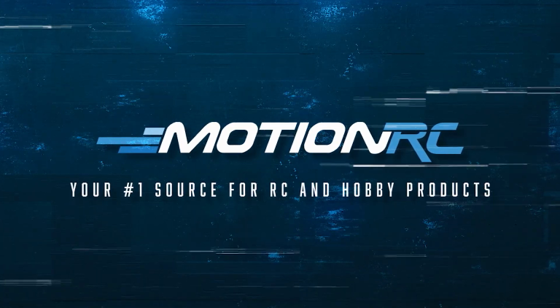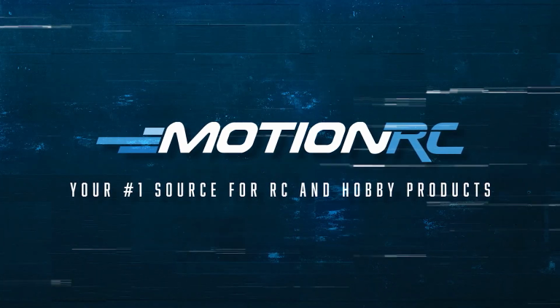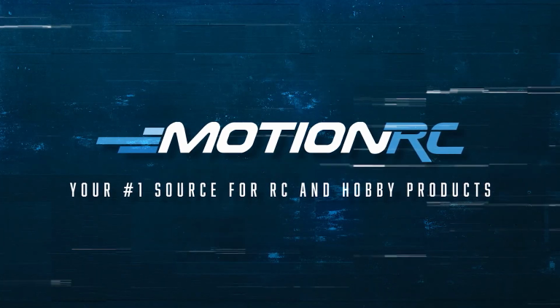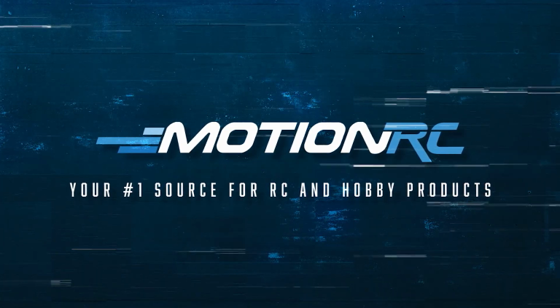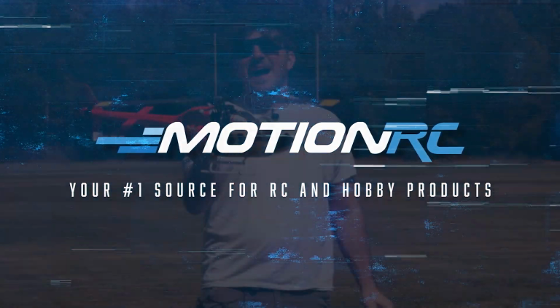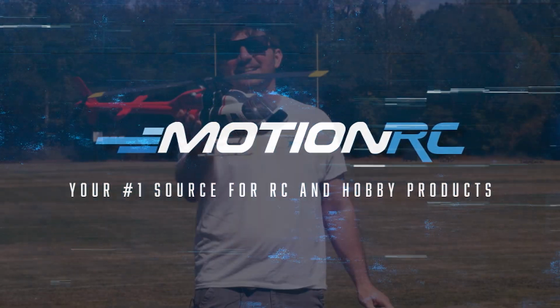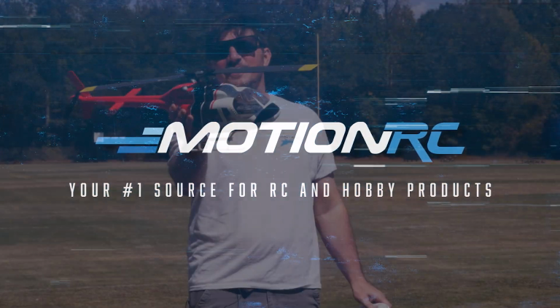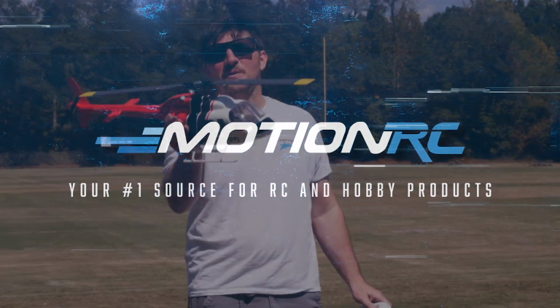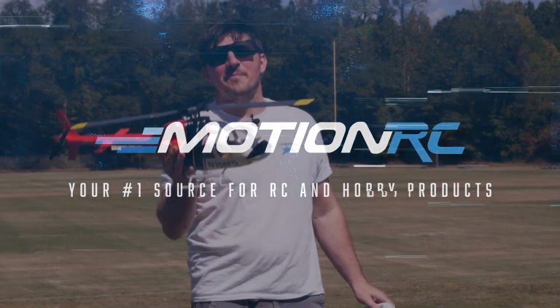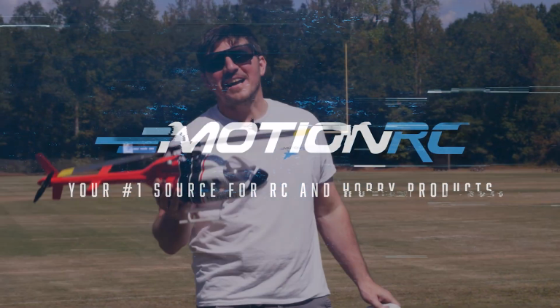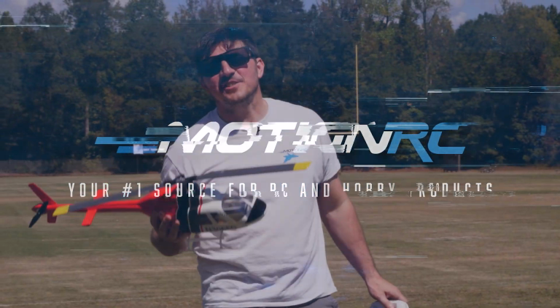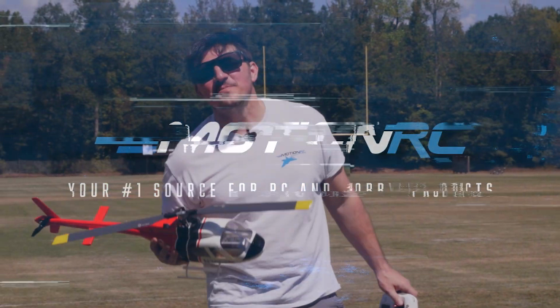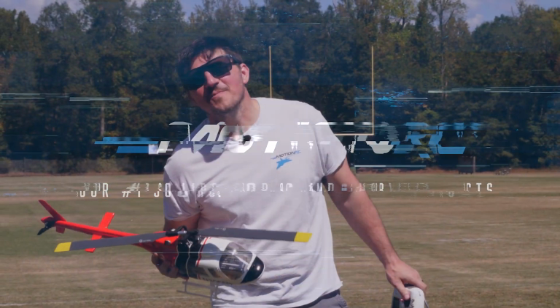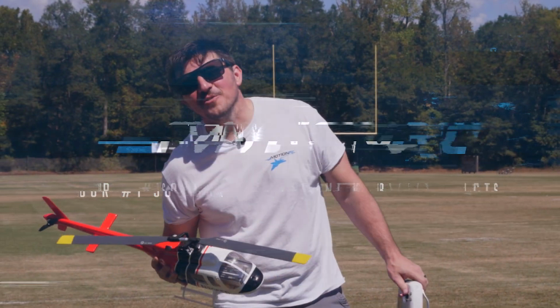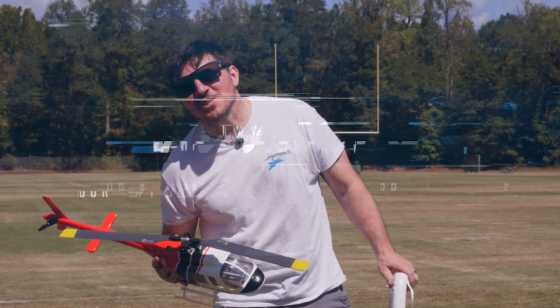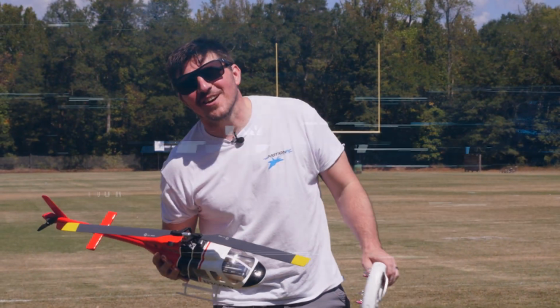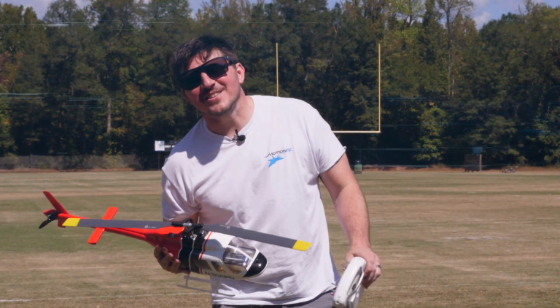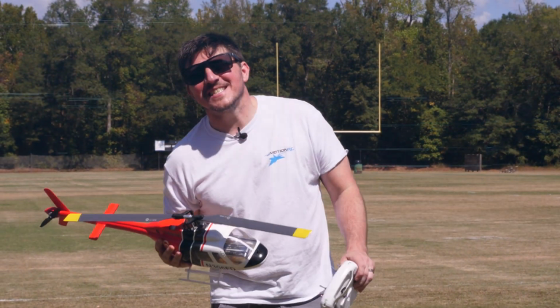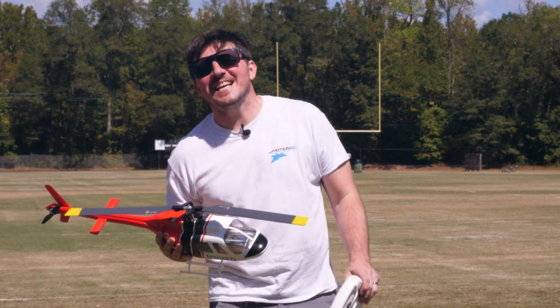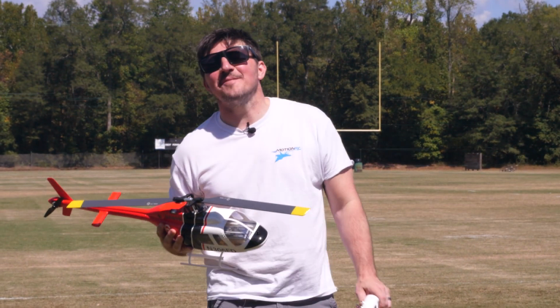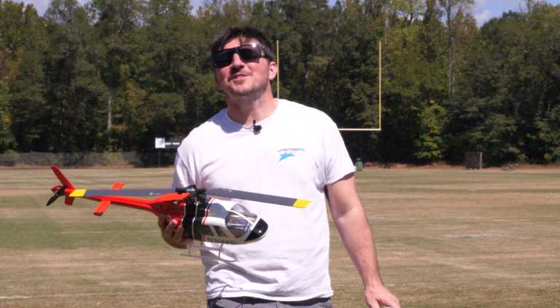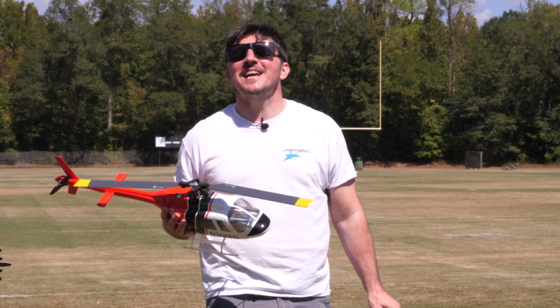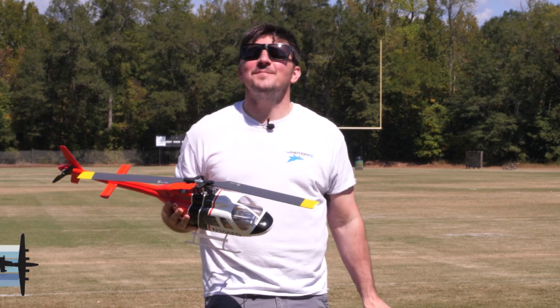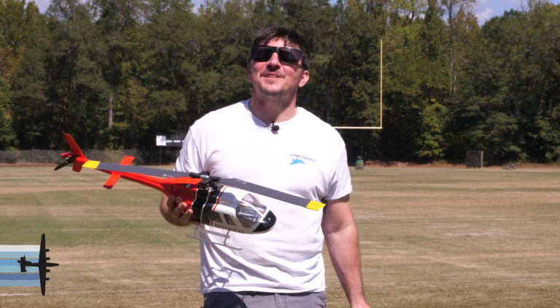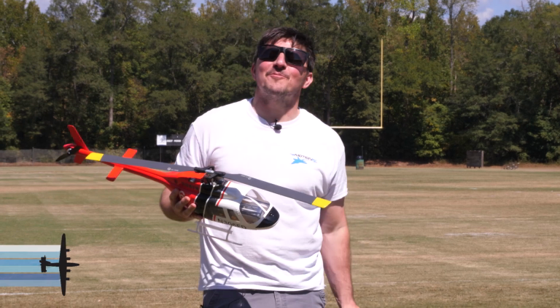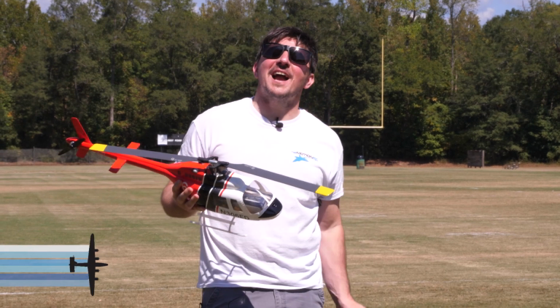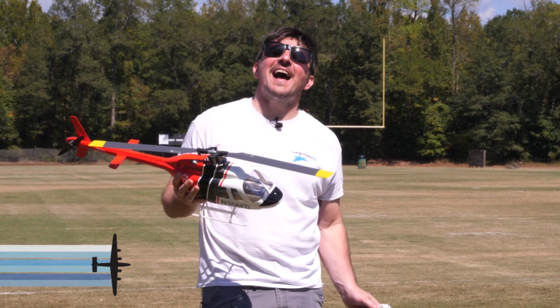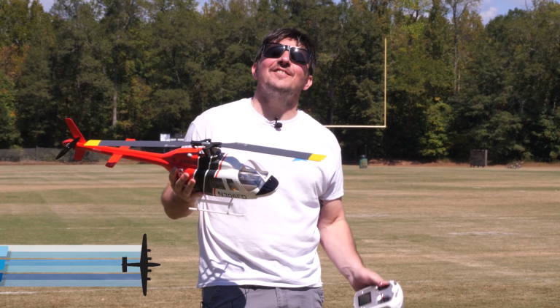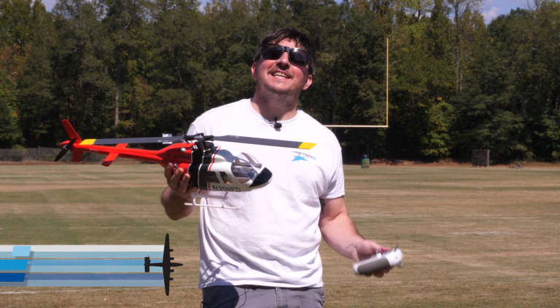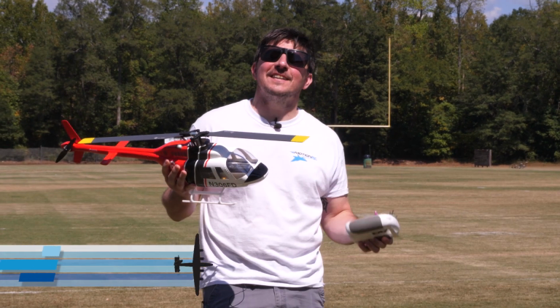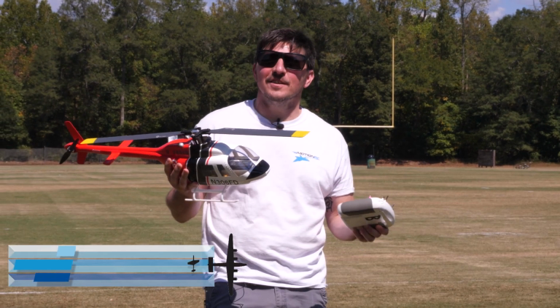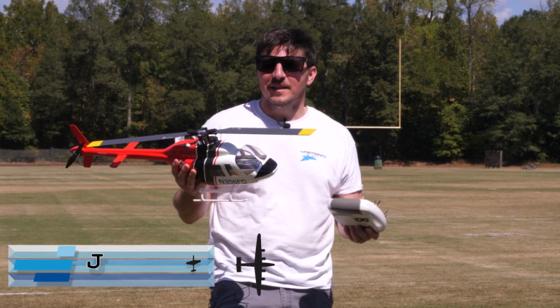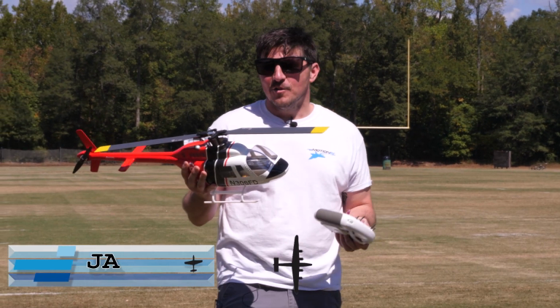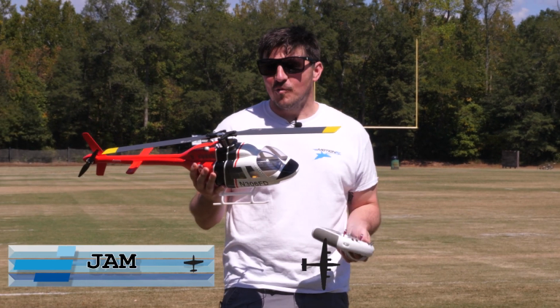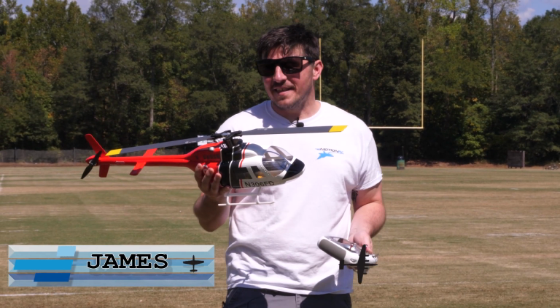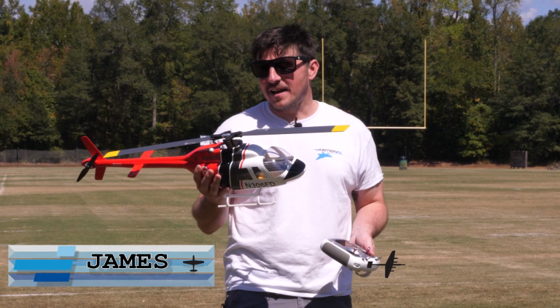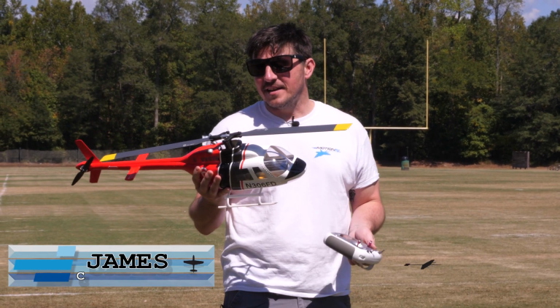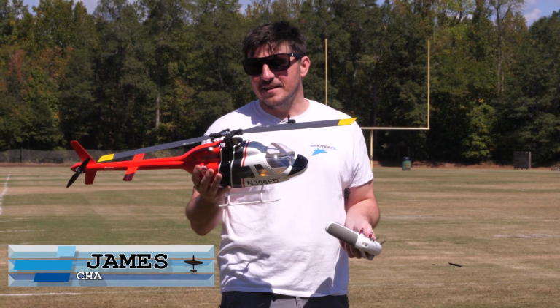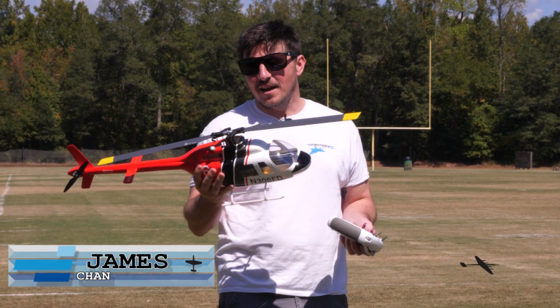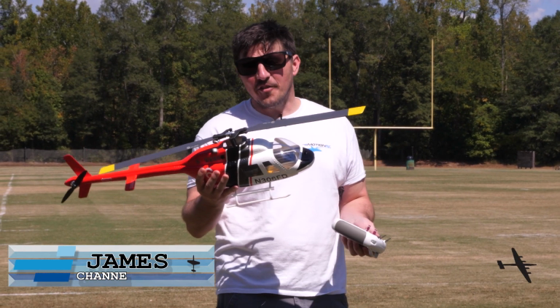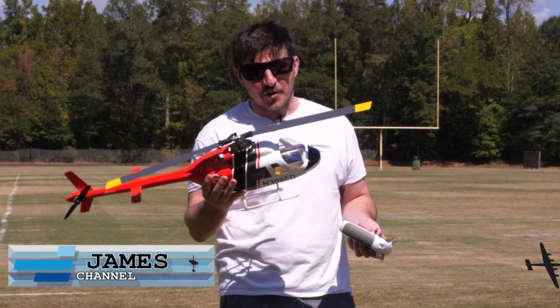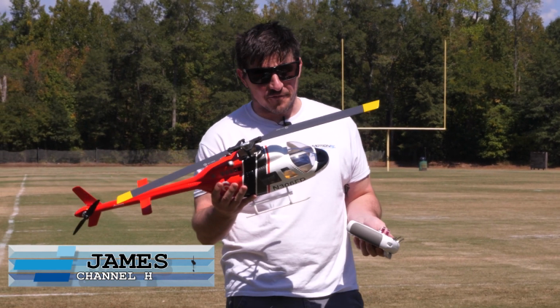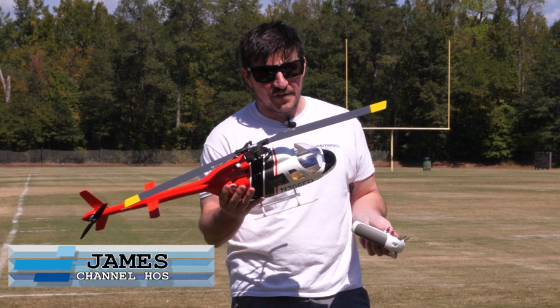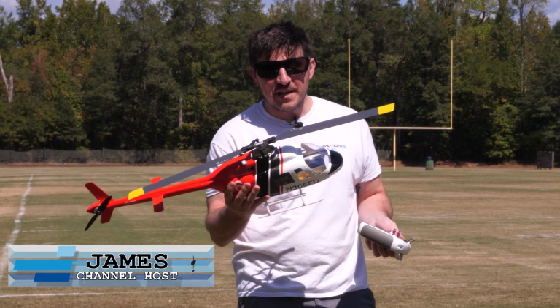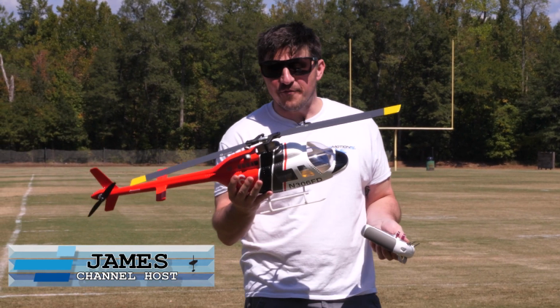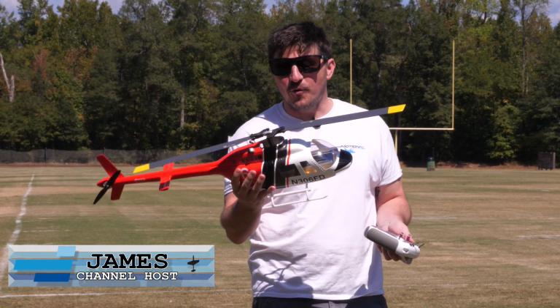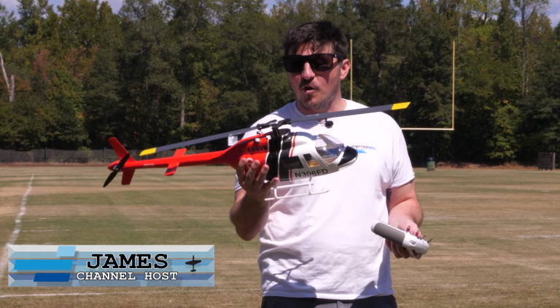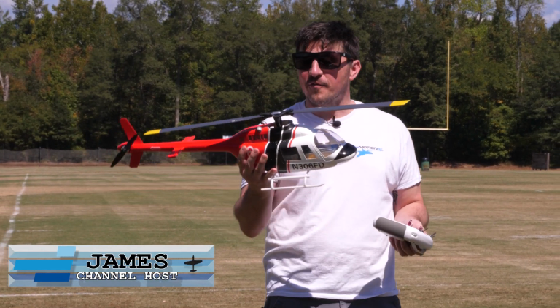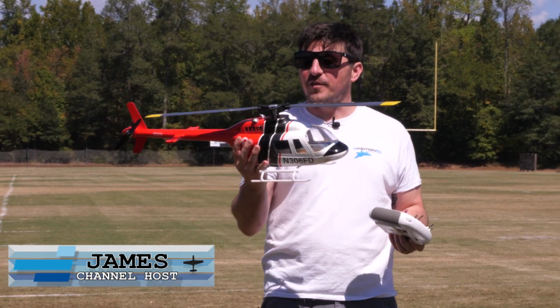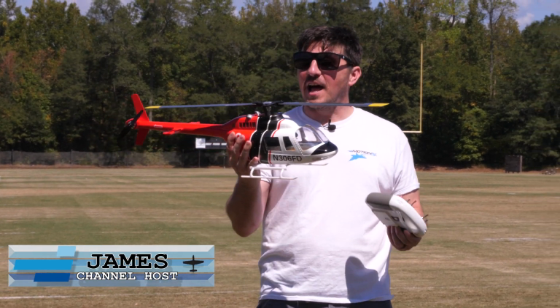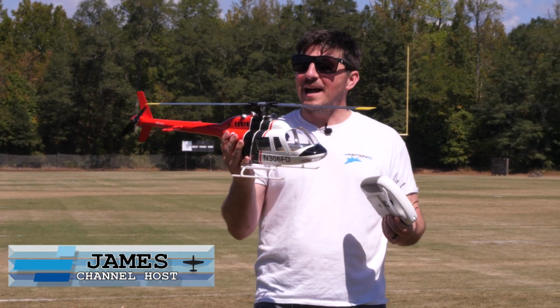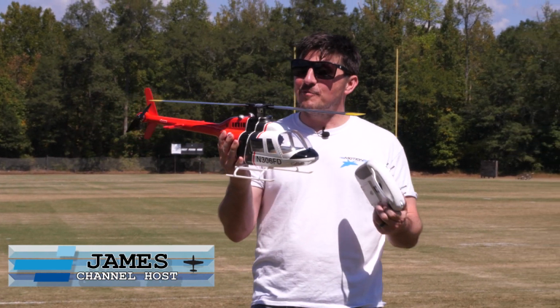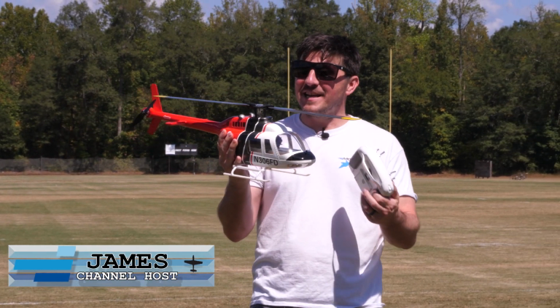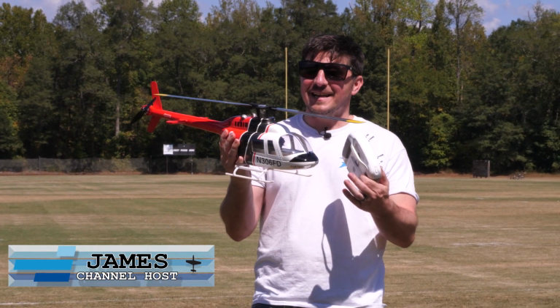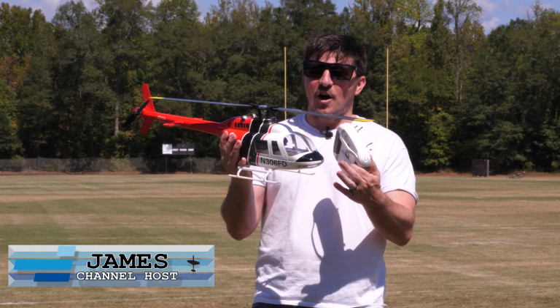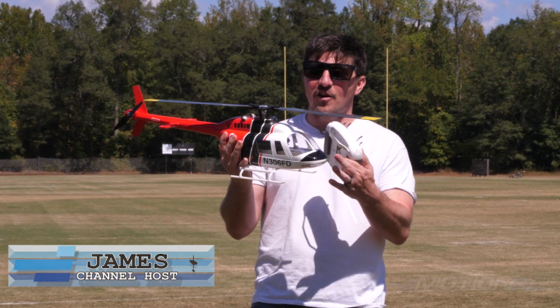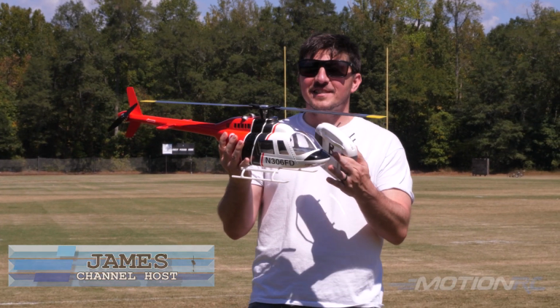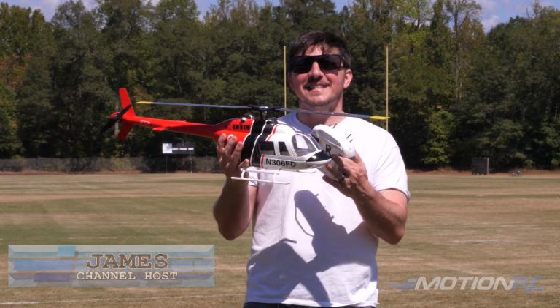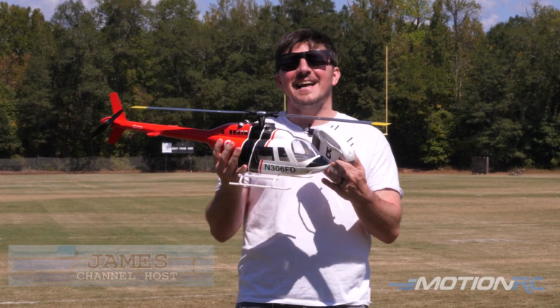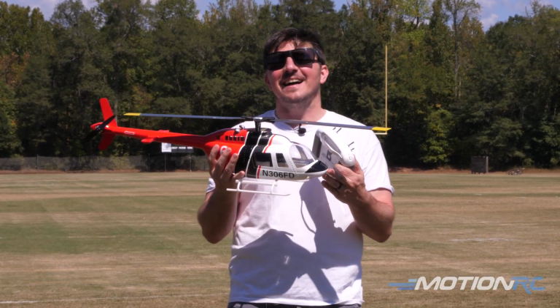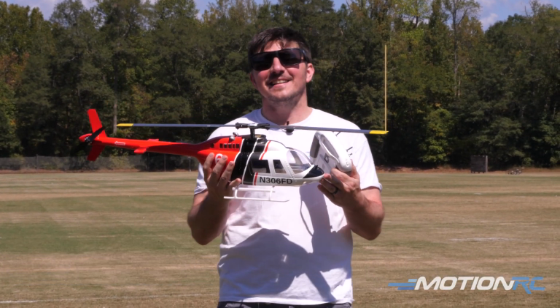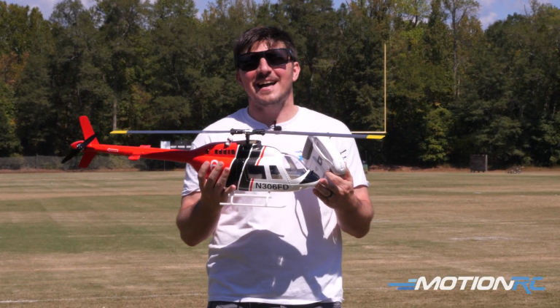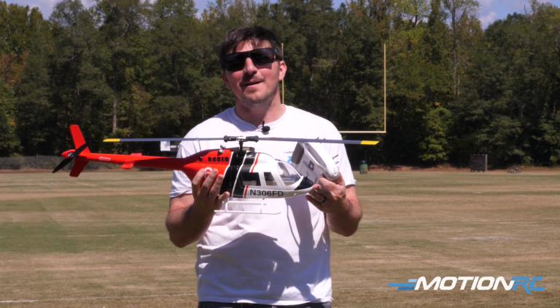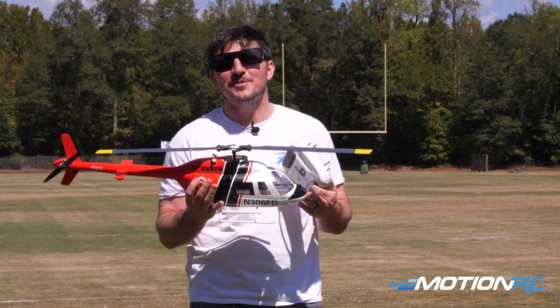Hello, pilots. Welcome back to MotionRC. I'm James, and we're out here with another V4 Flywing RC helicopter.